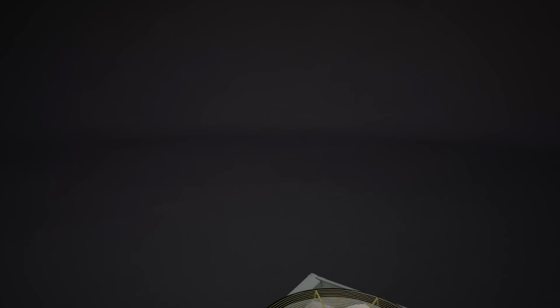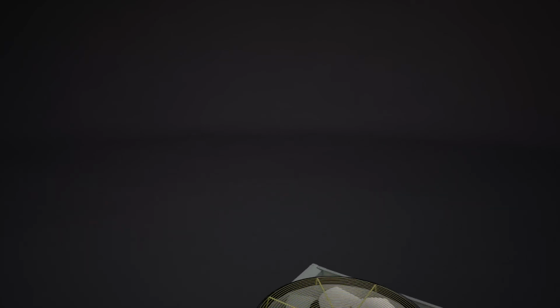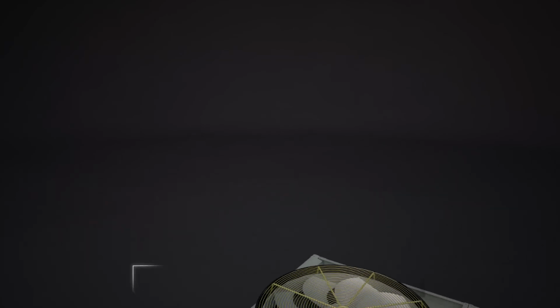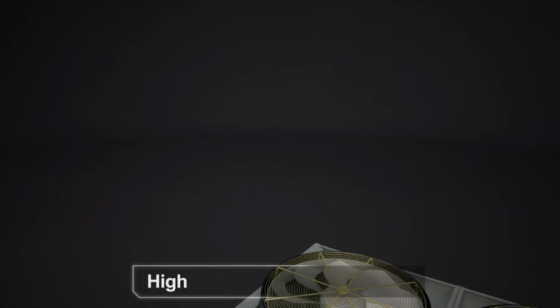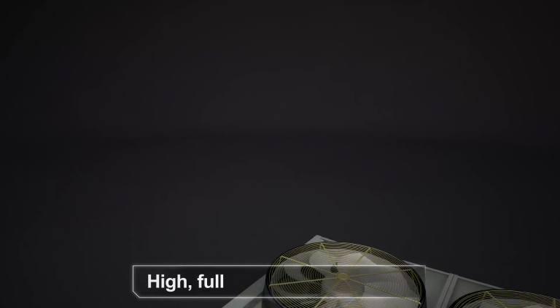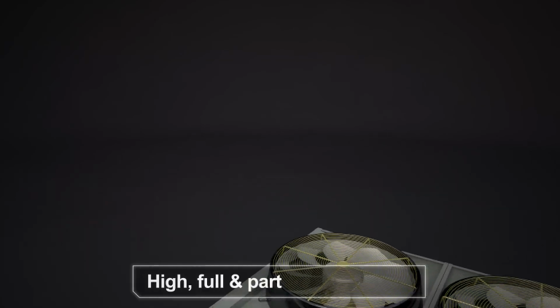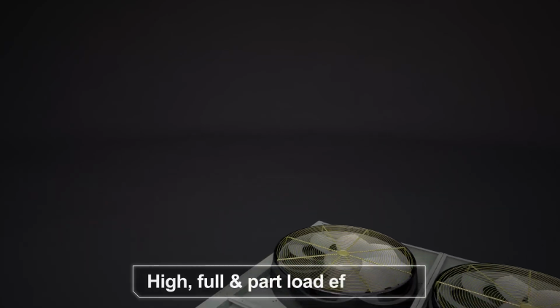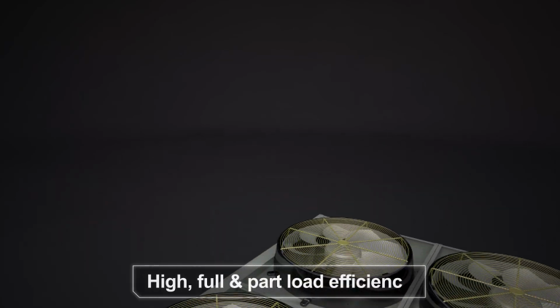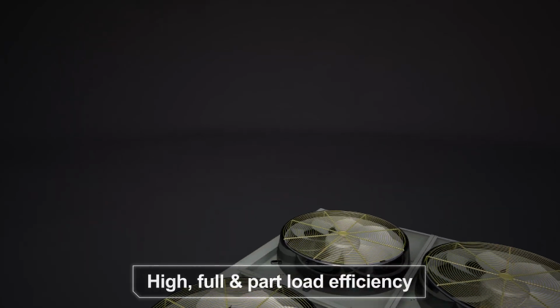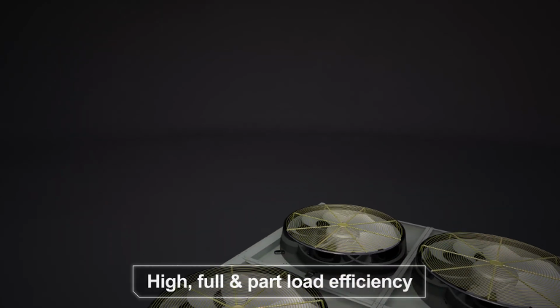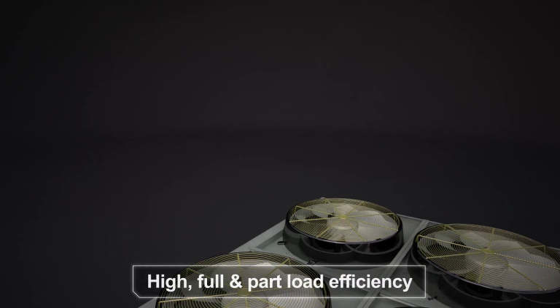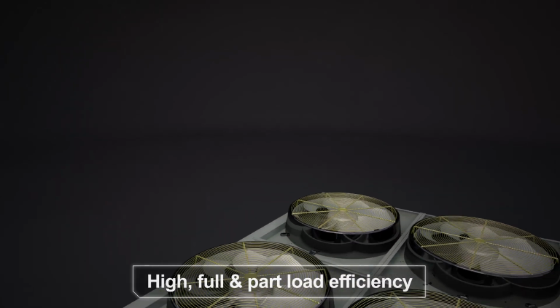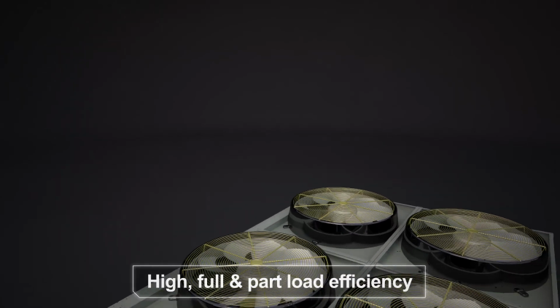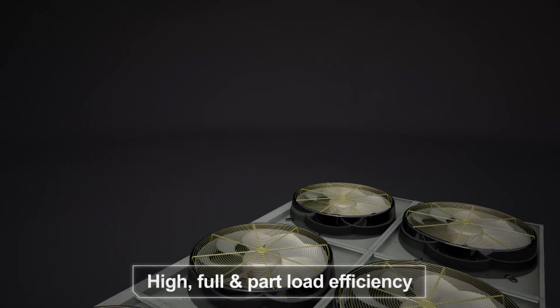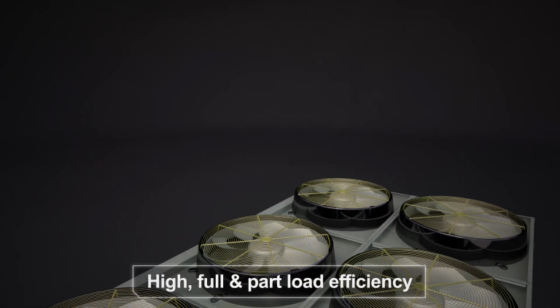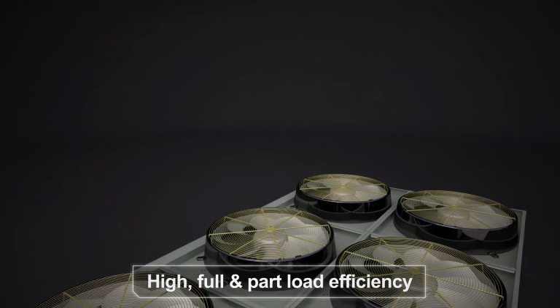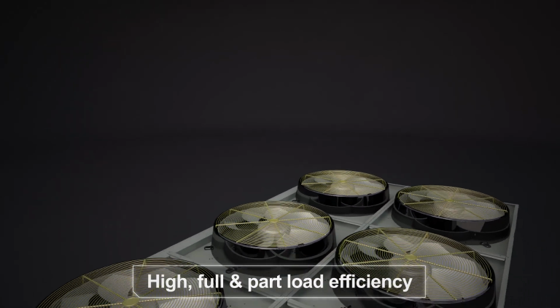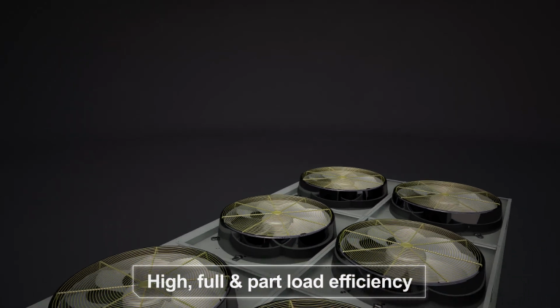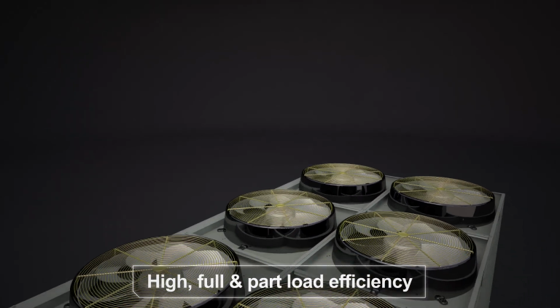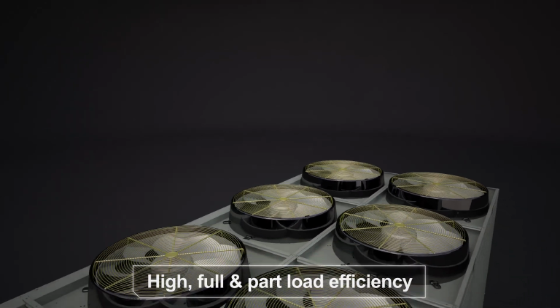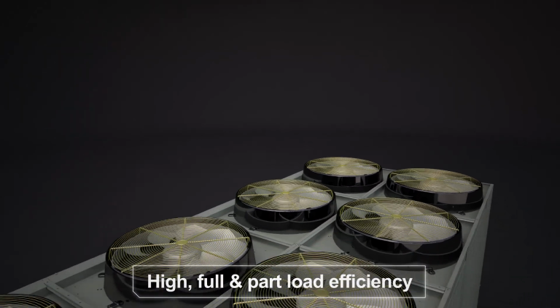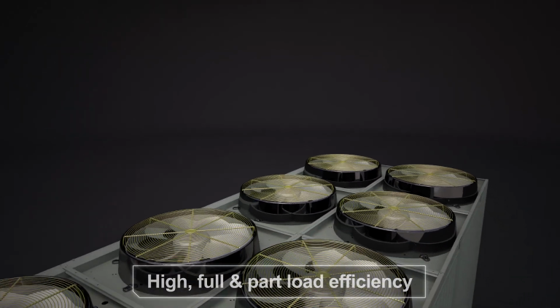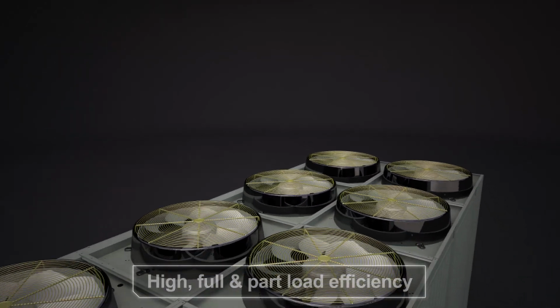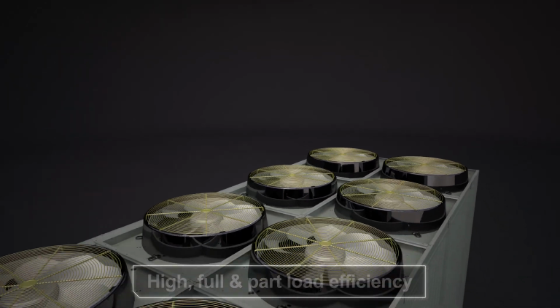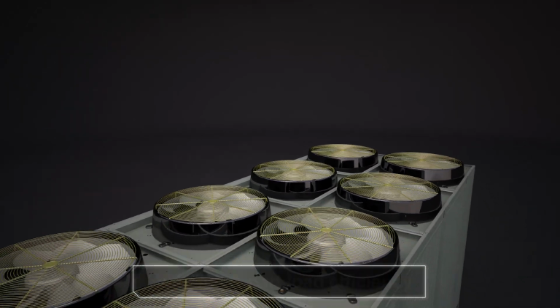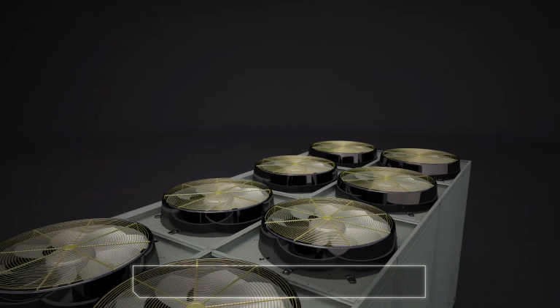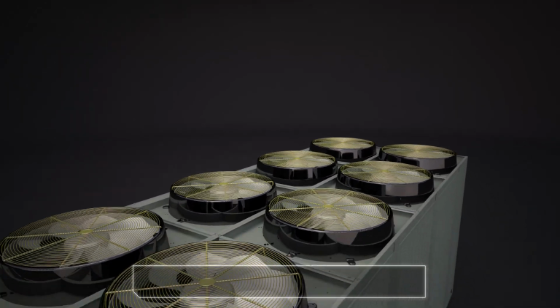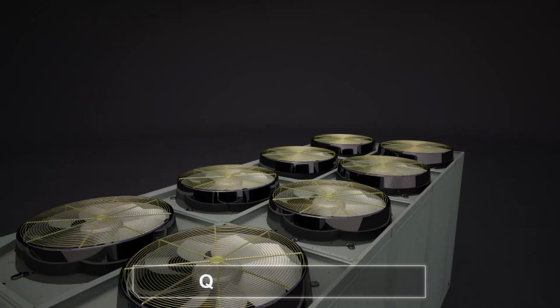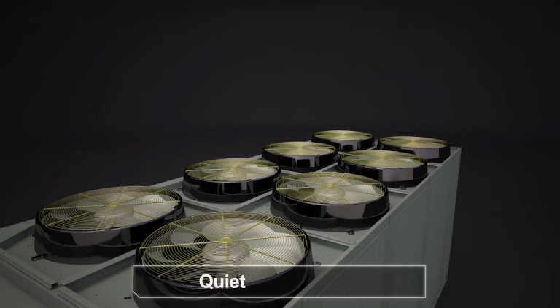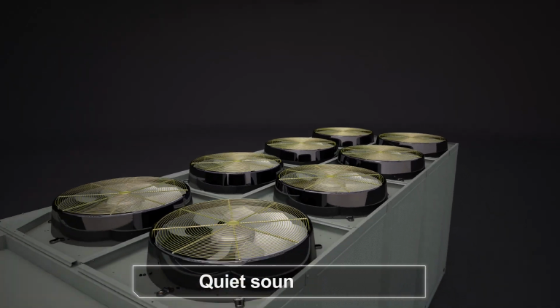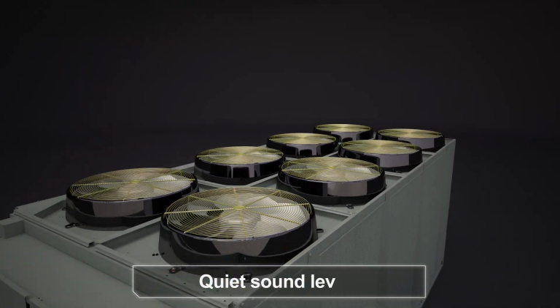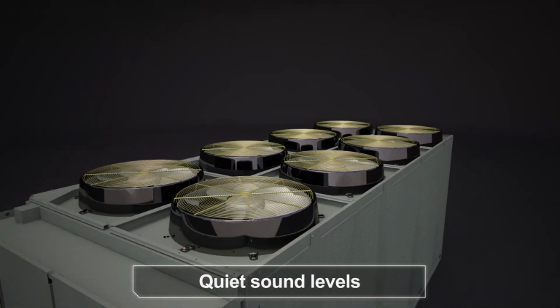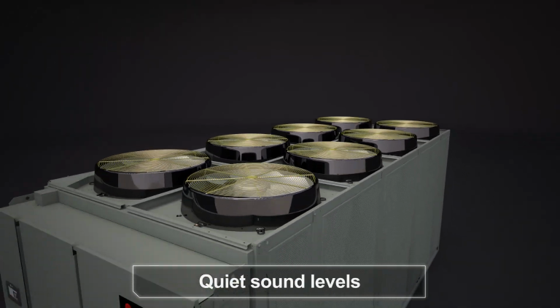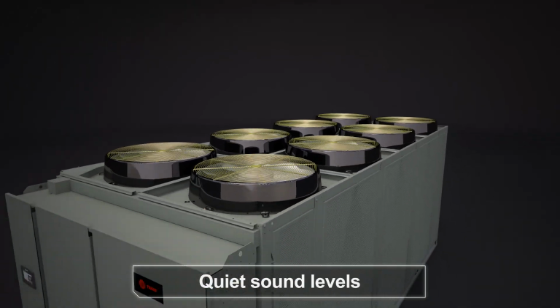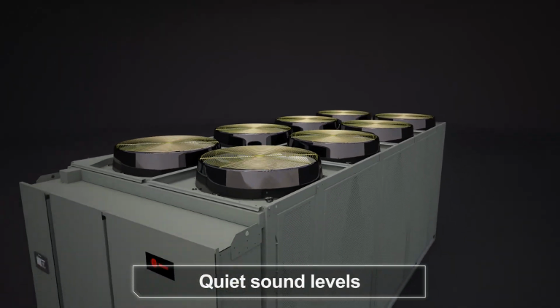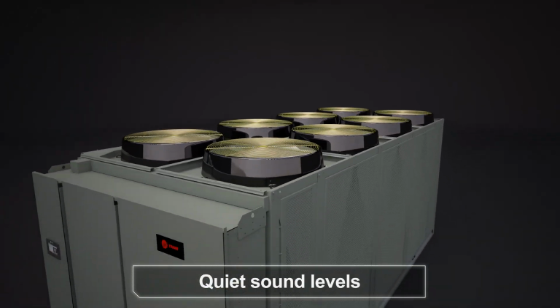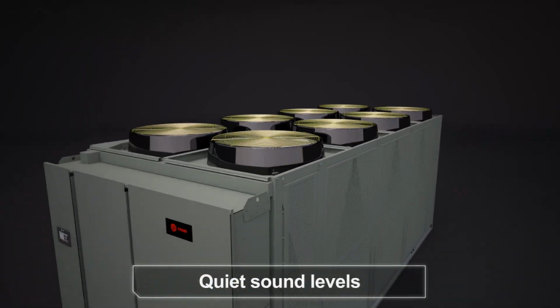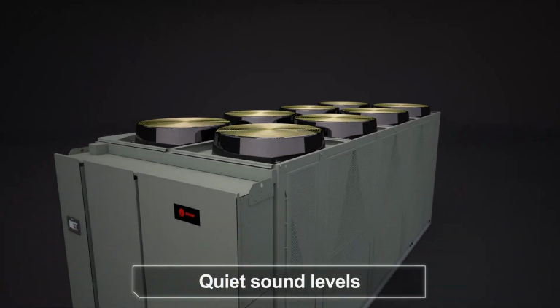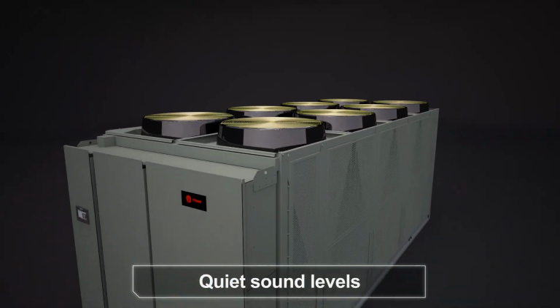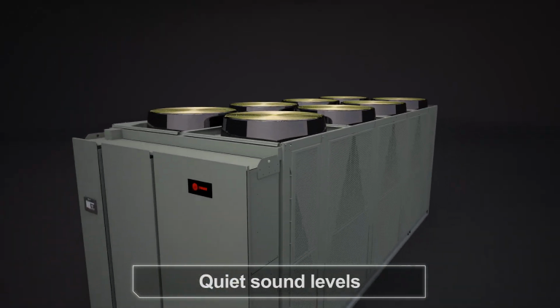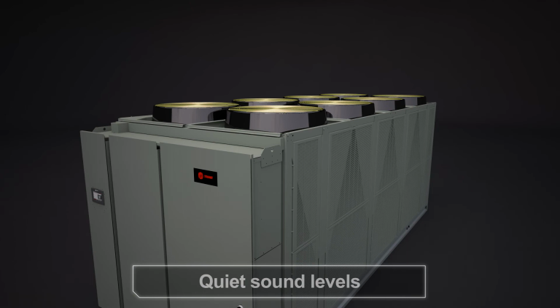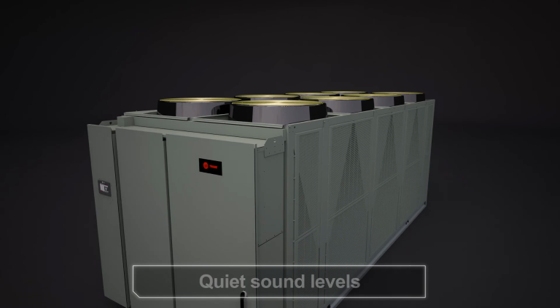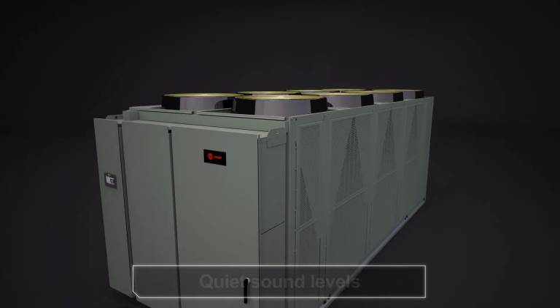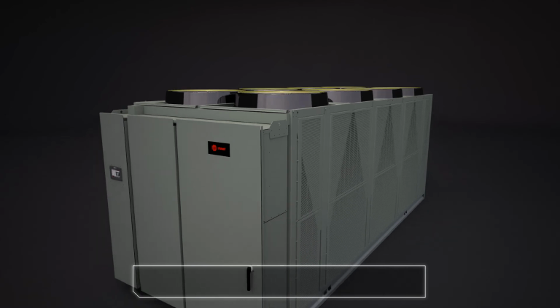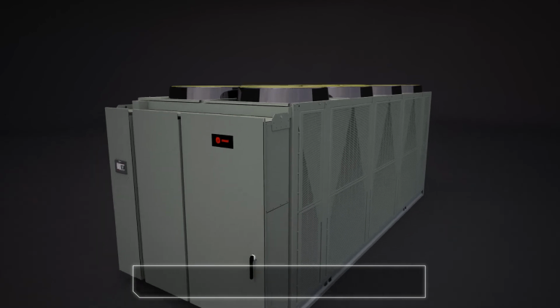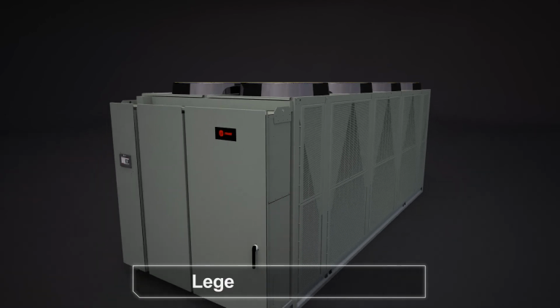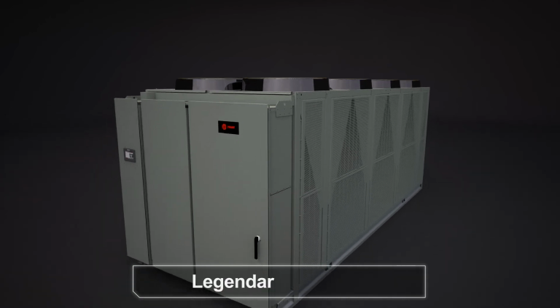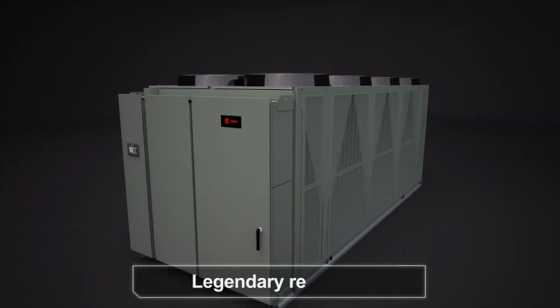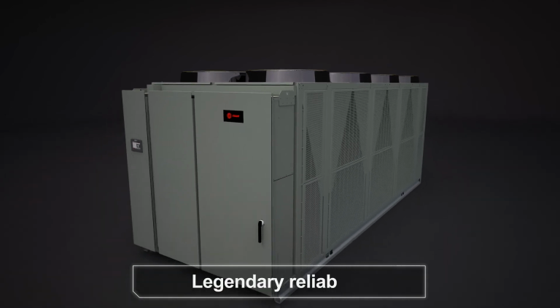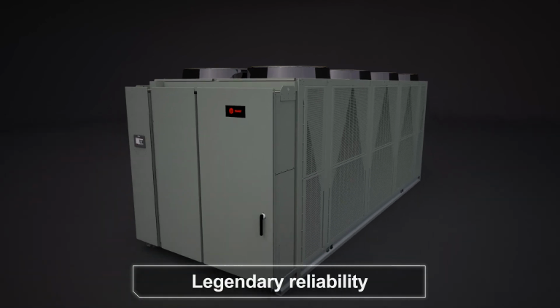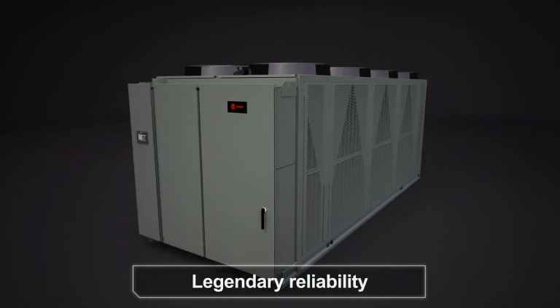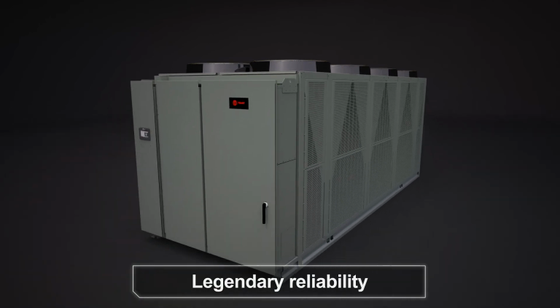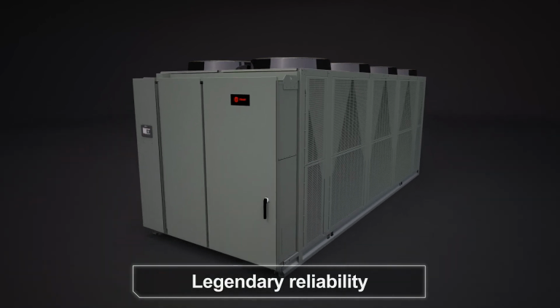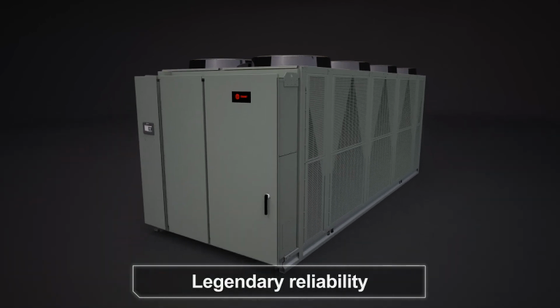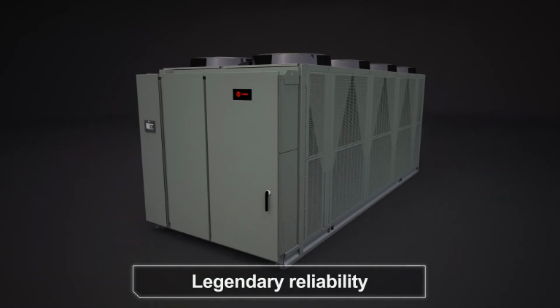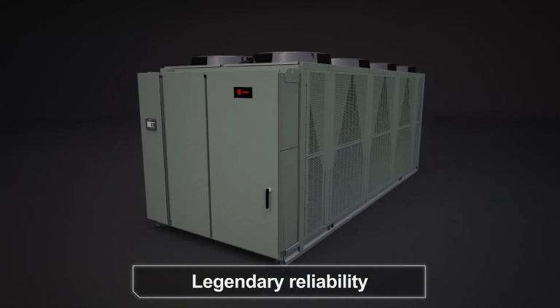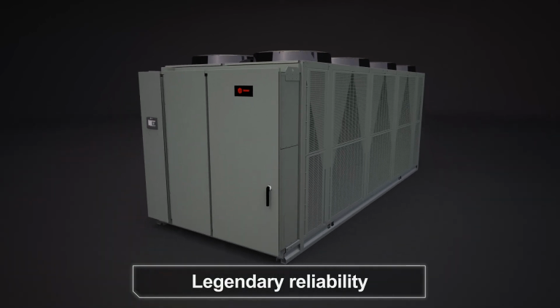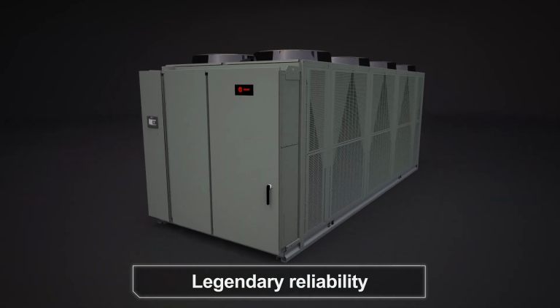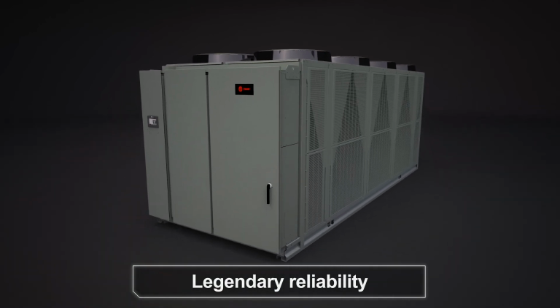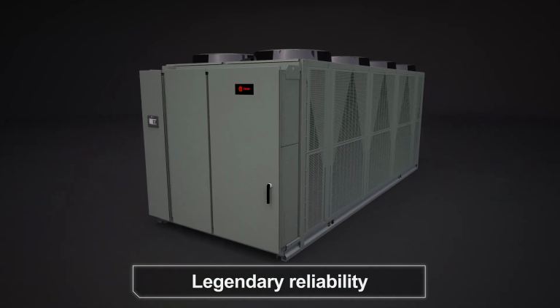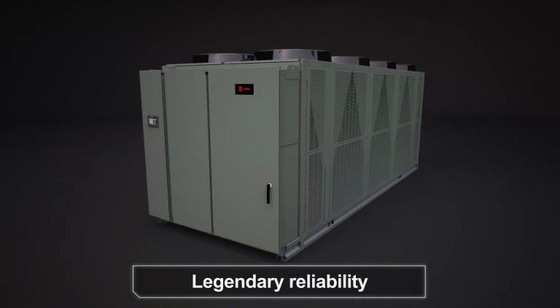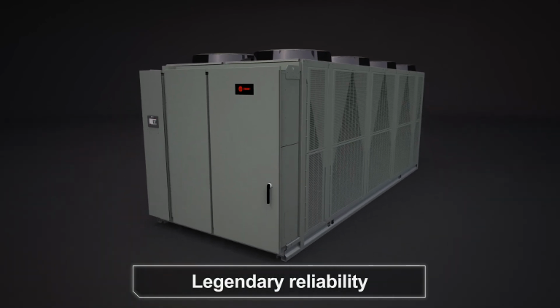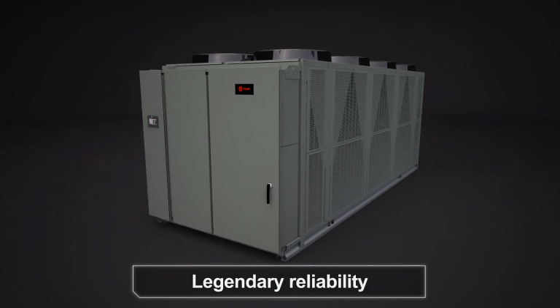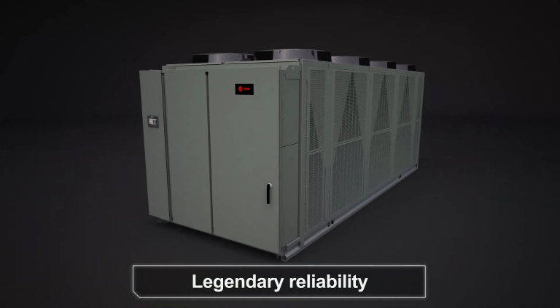Amazing high full and part load efficiencies, quiet sound levels, and legendary reliability.